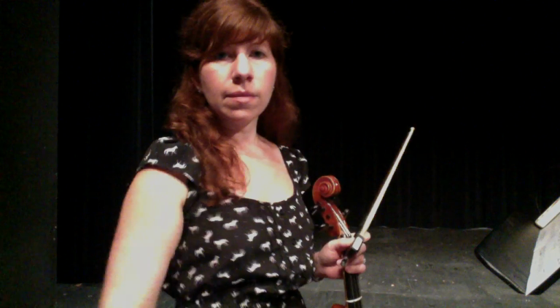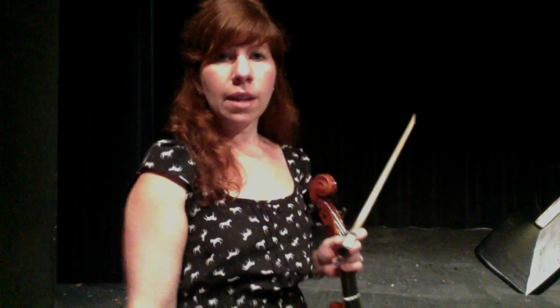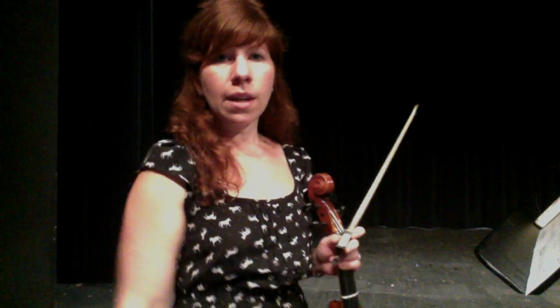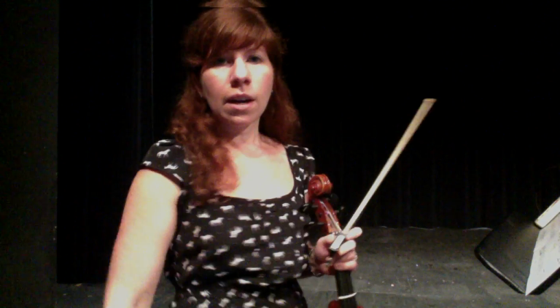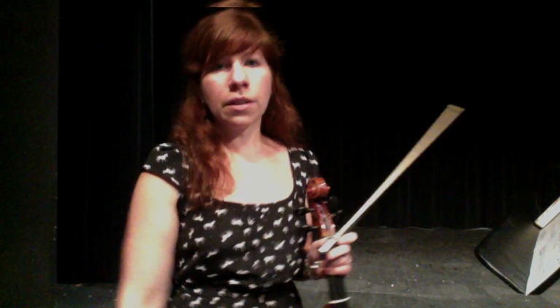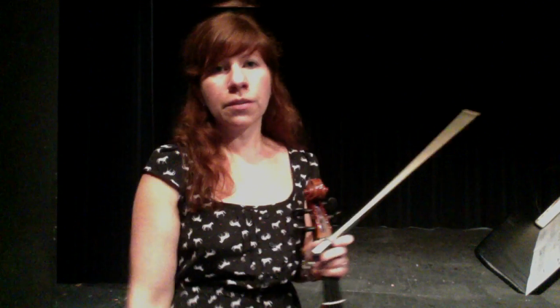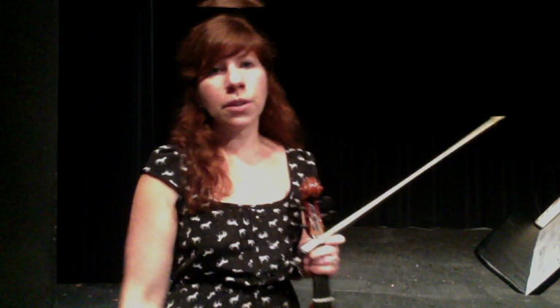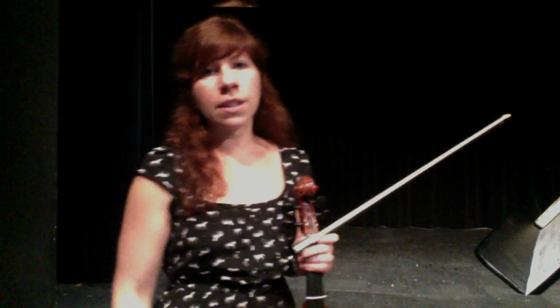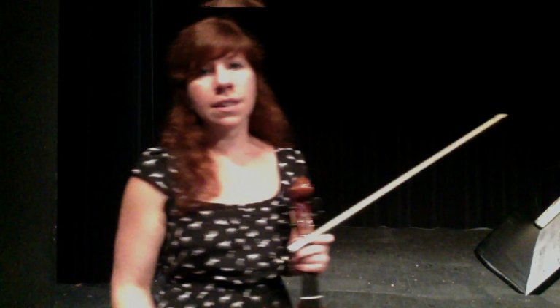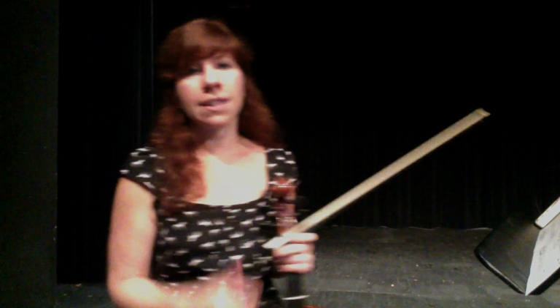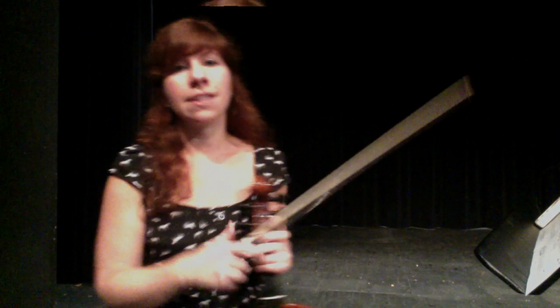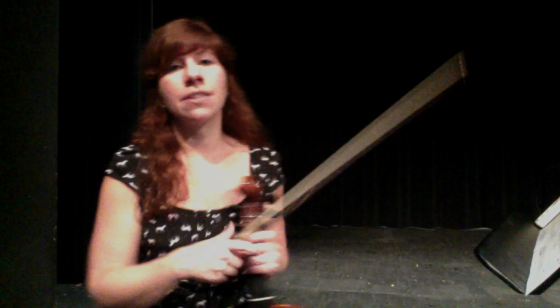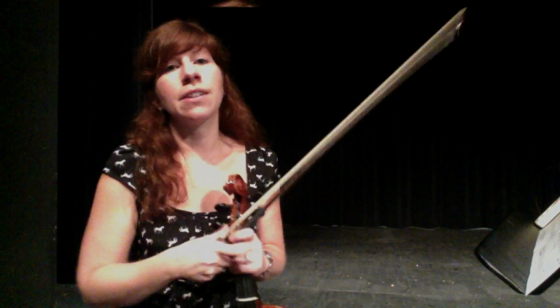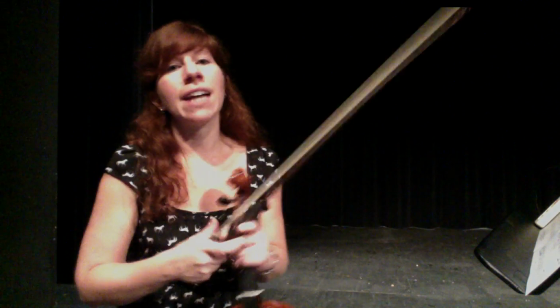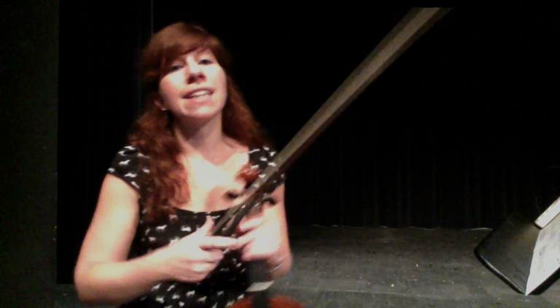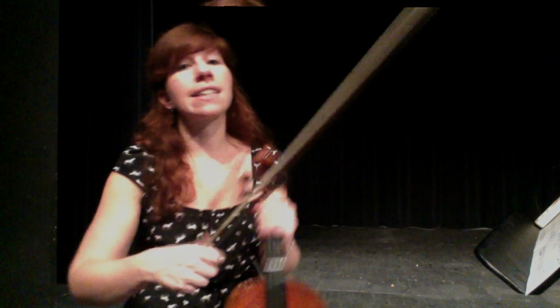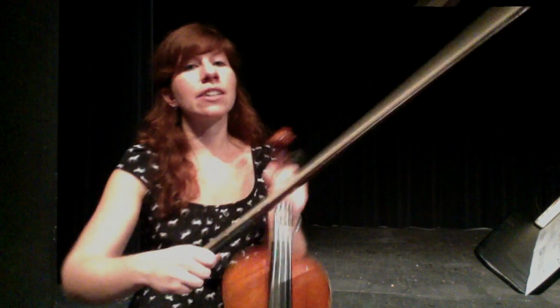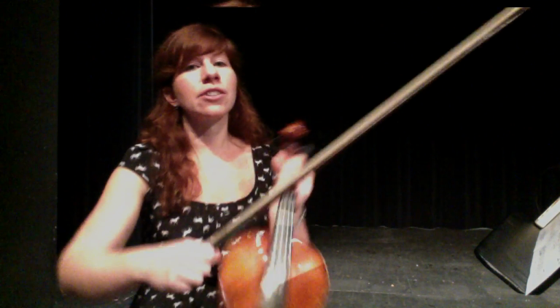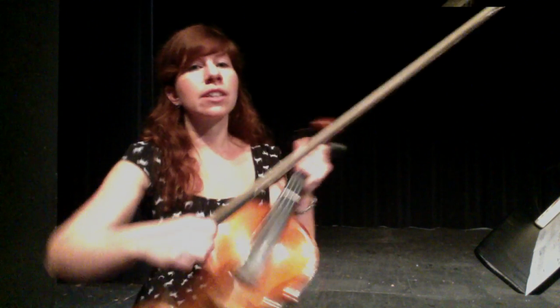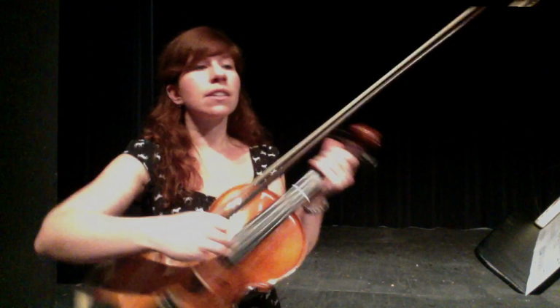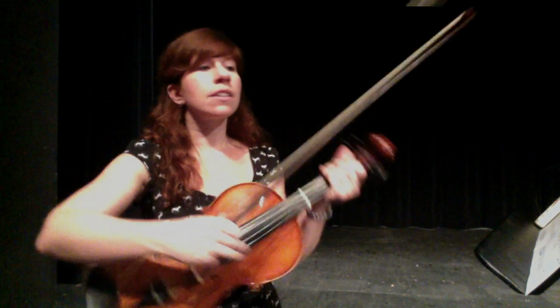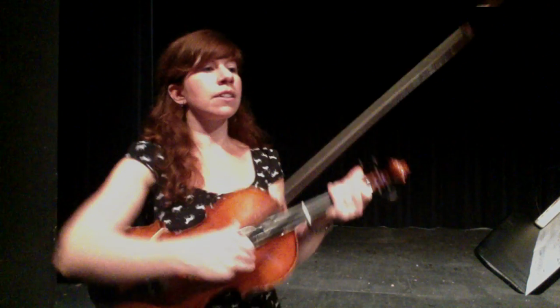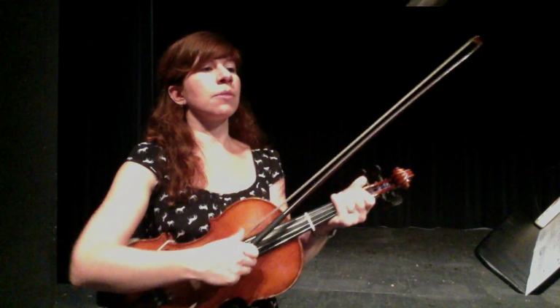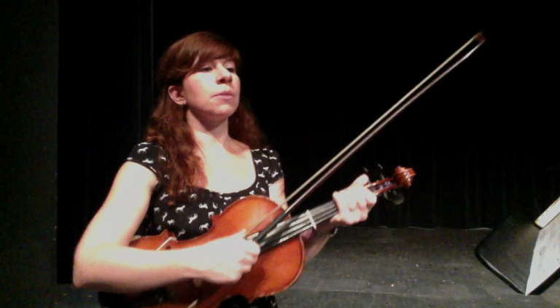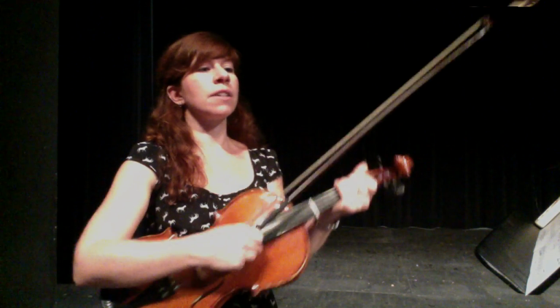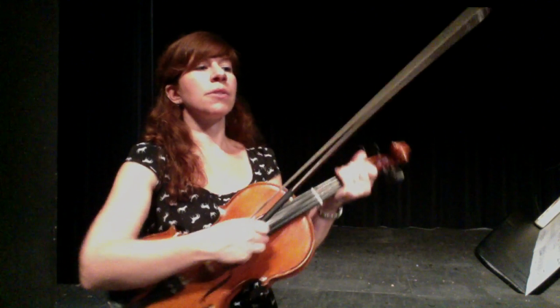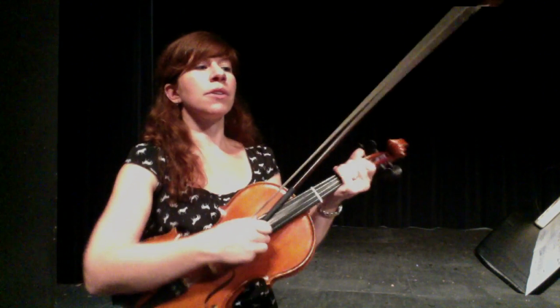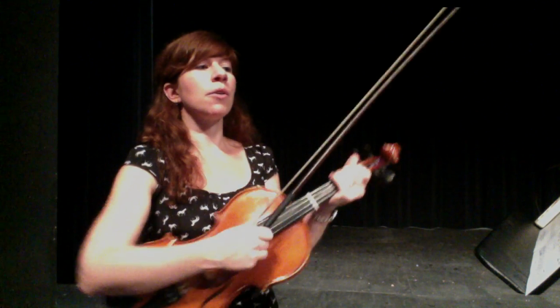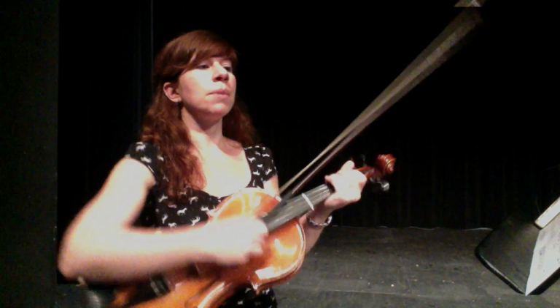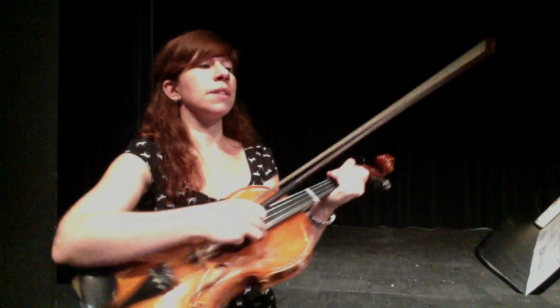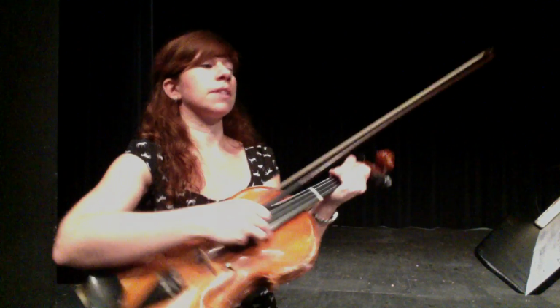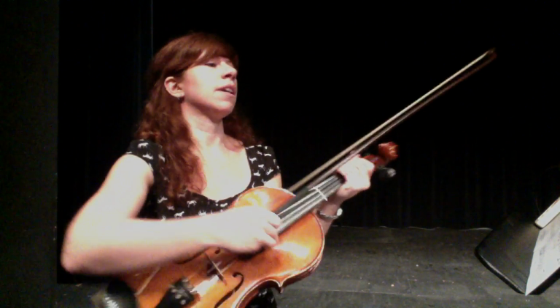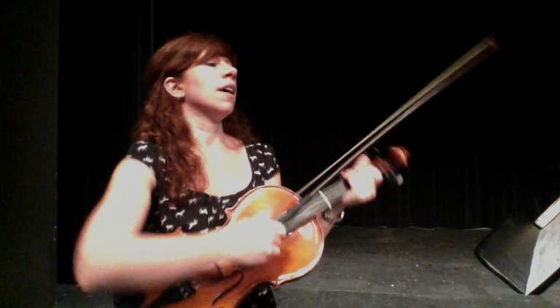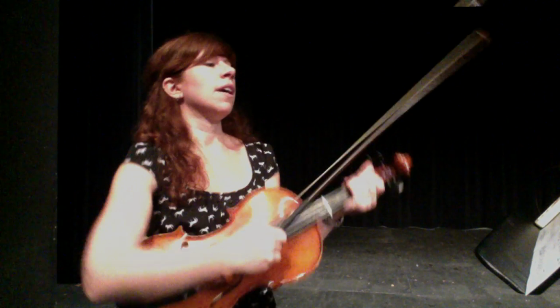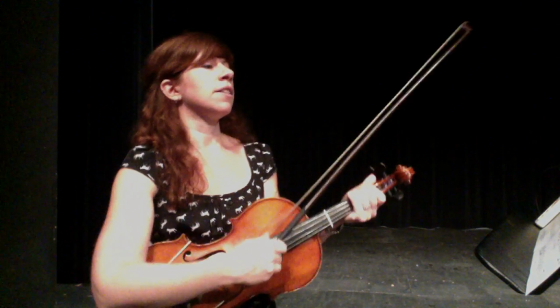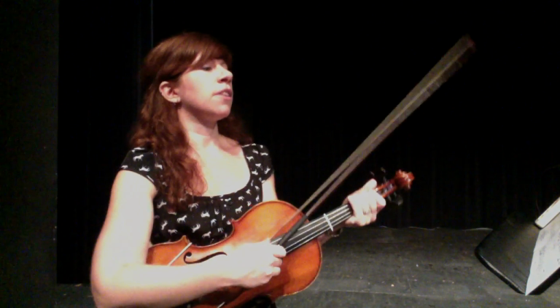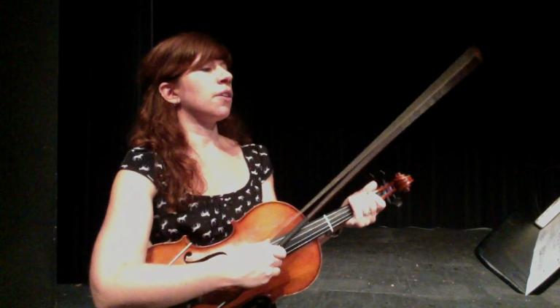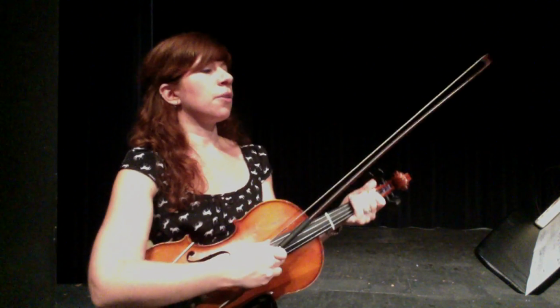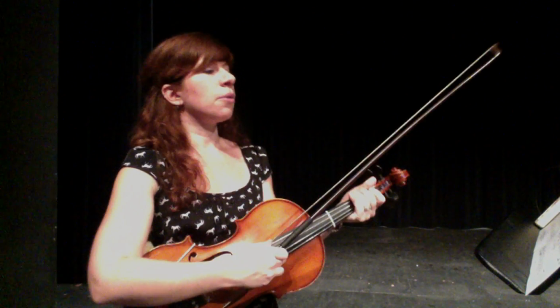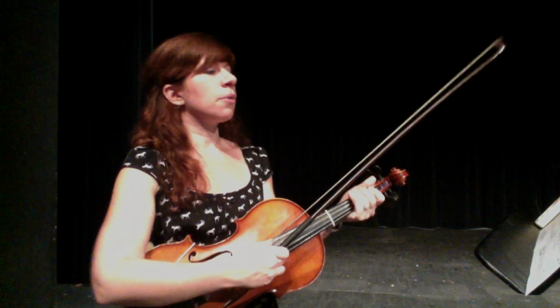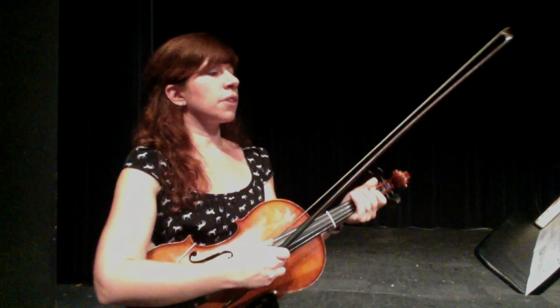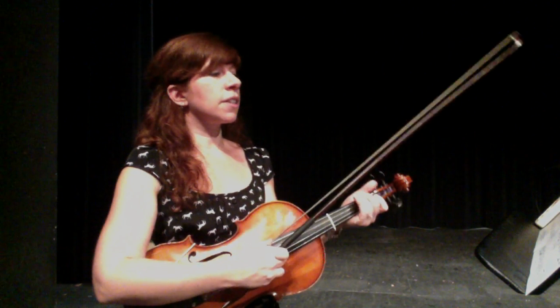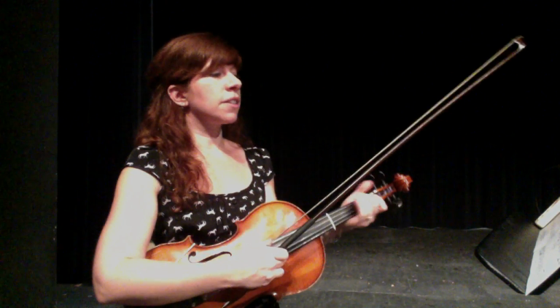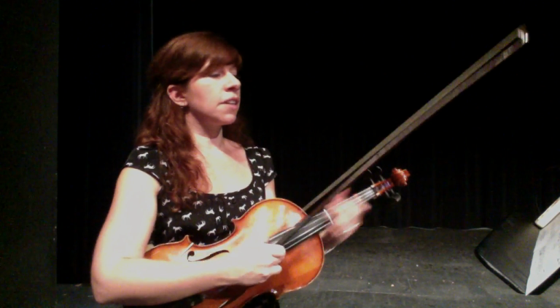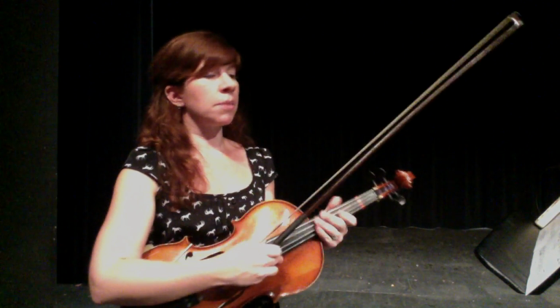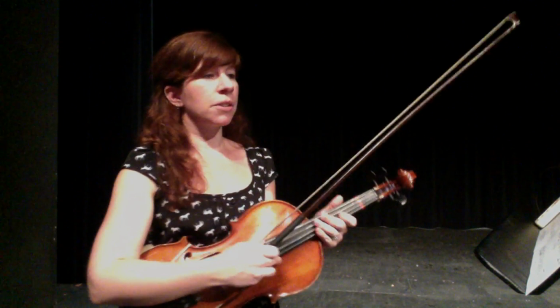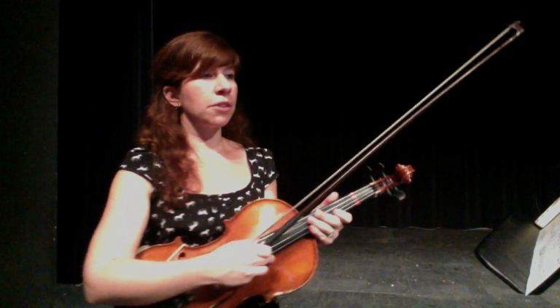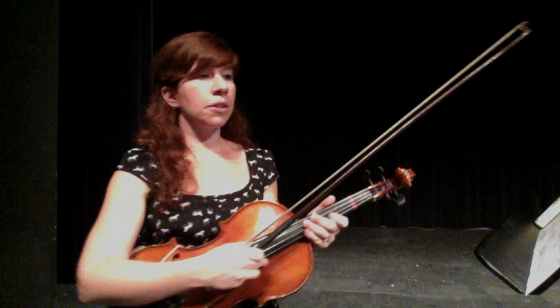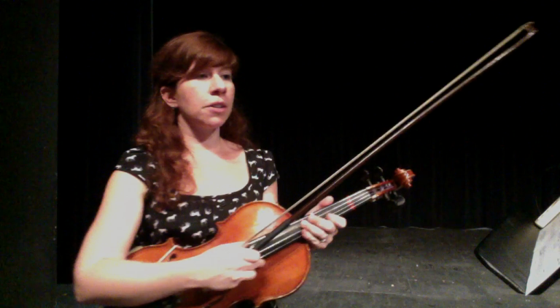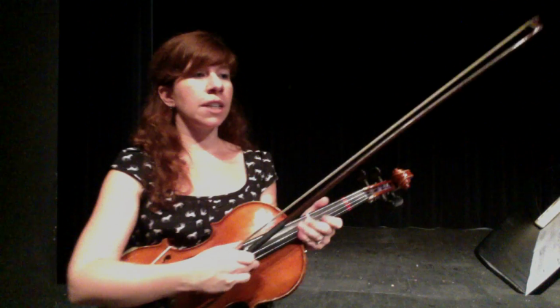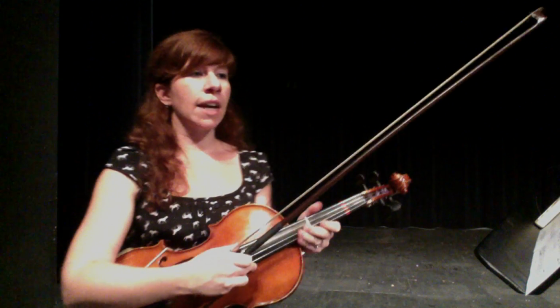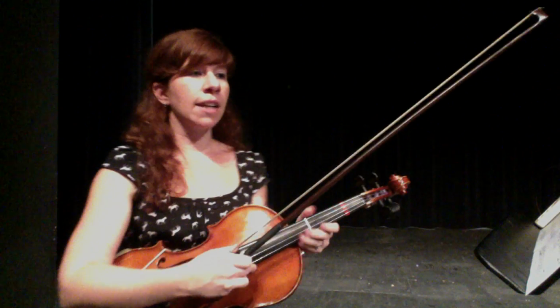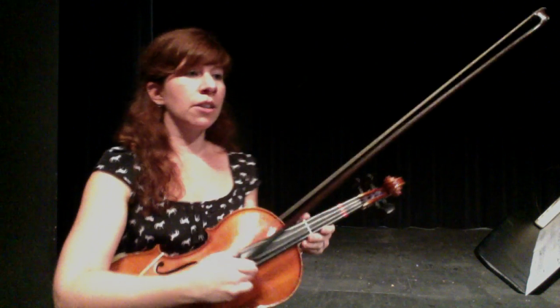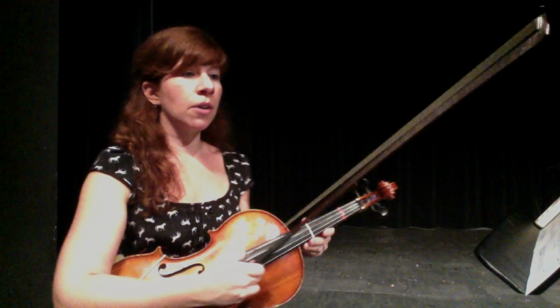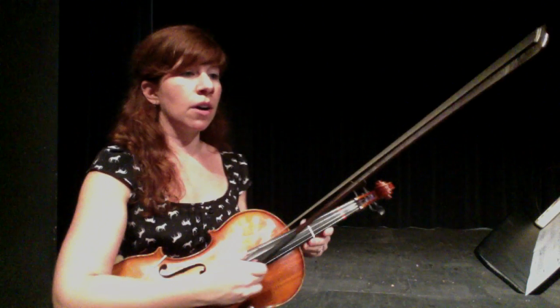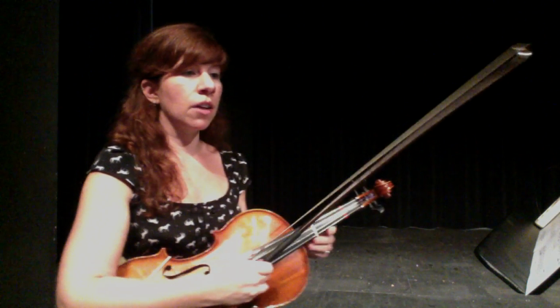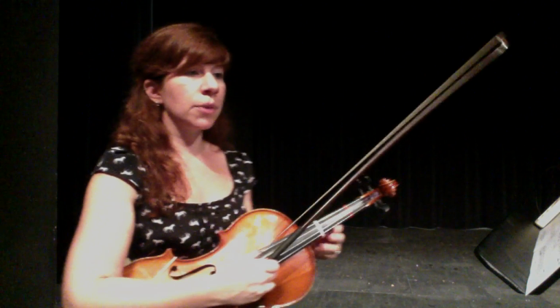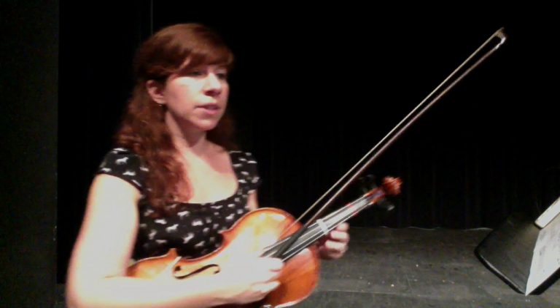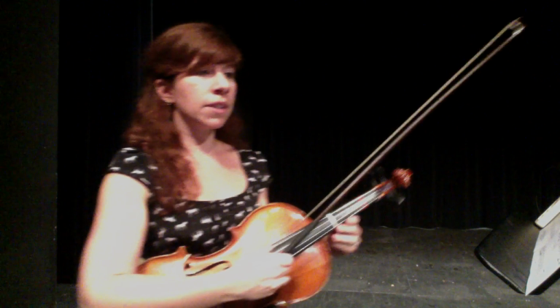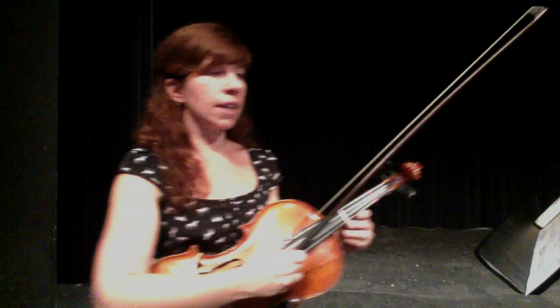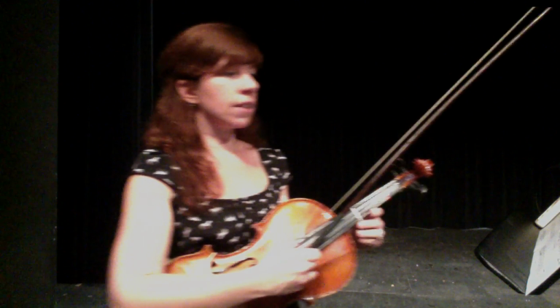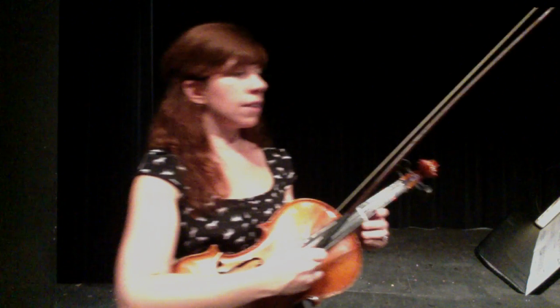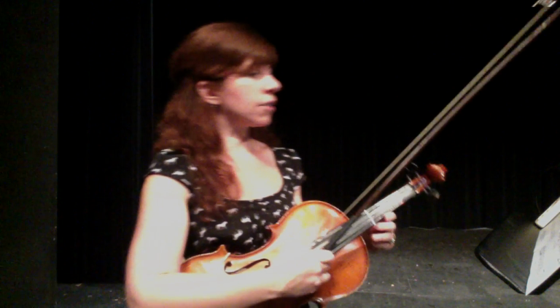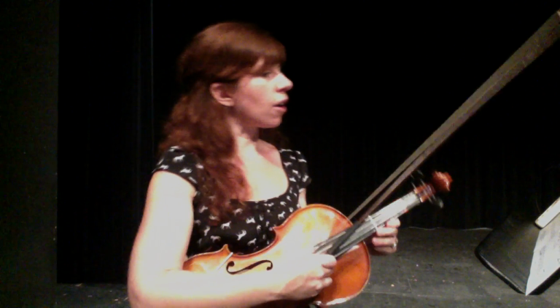All right violas, this is your last section. You're almost done with the whole piece. We're going to start at measure 39 and go all the way to the end of the song.